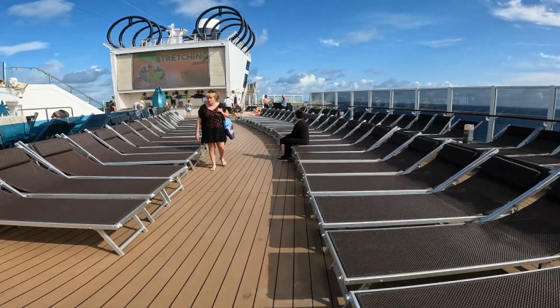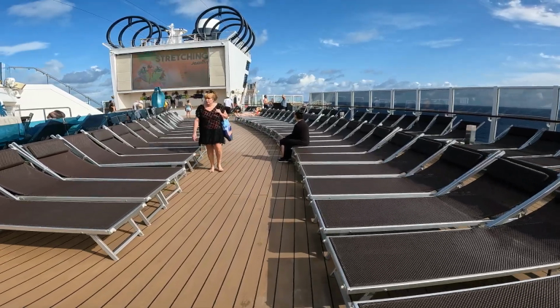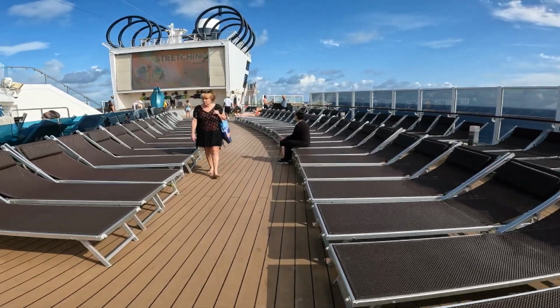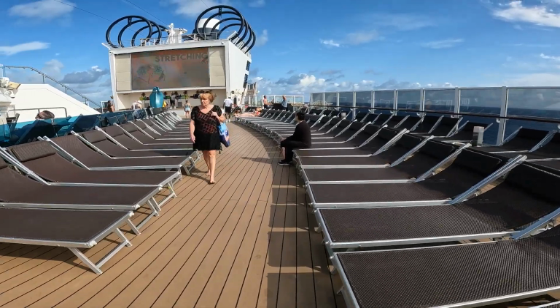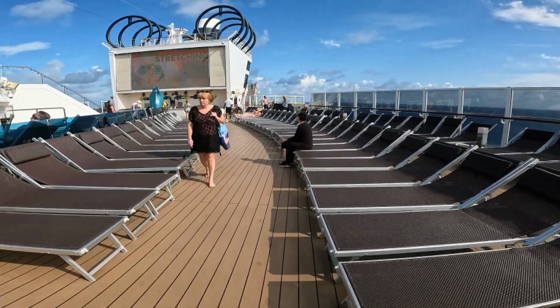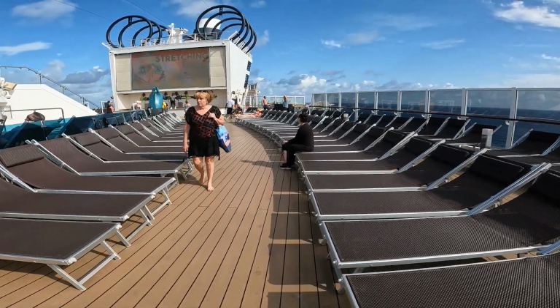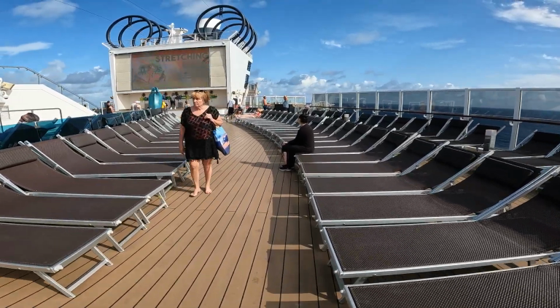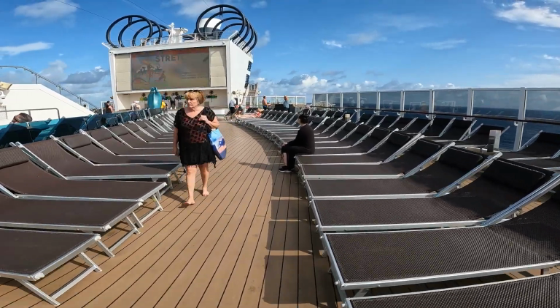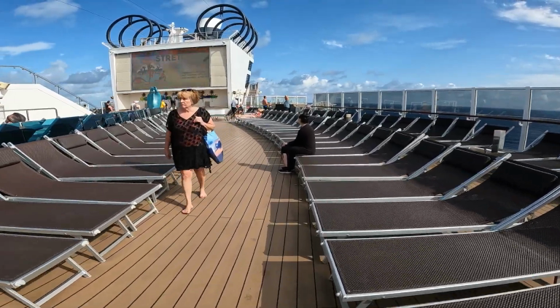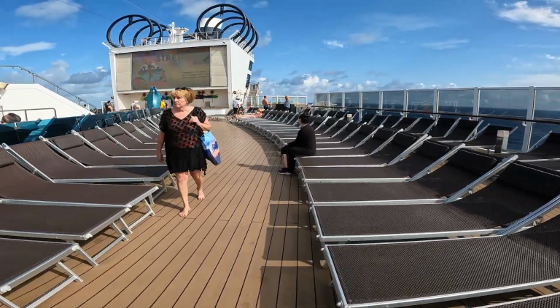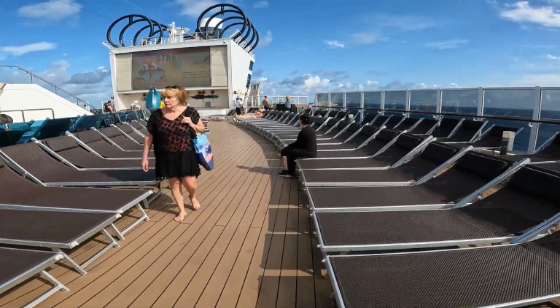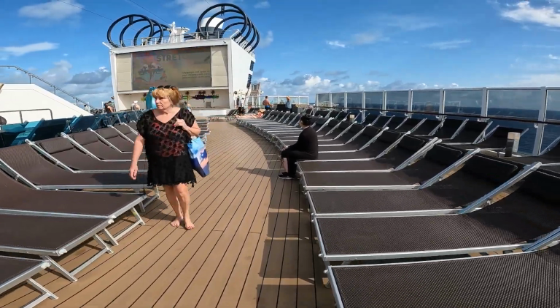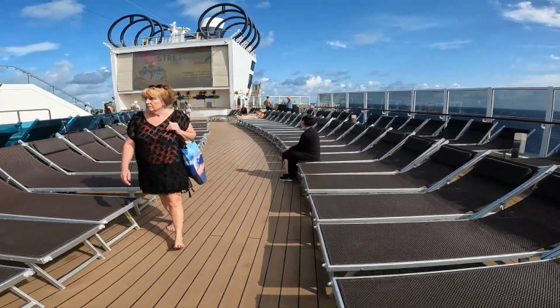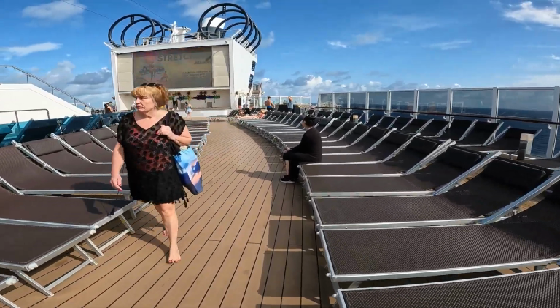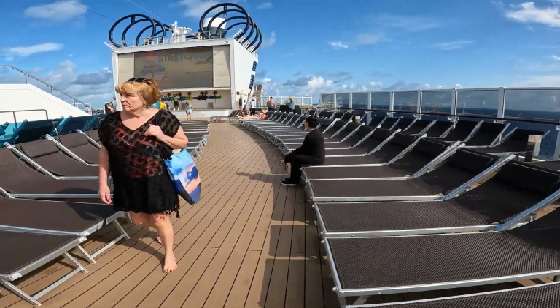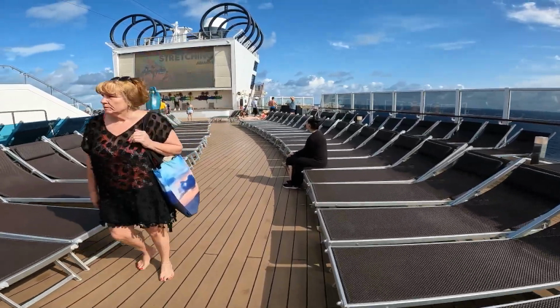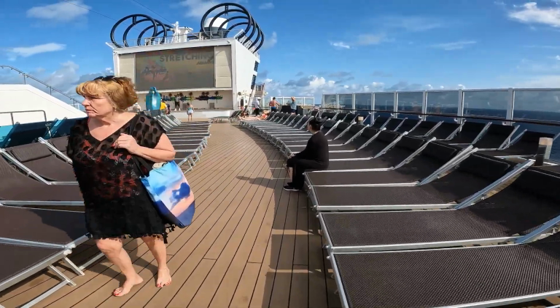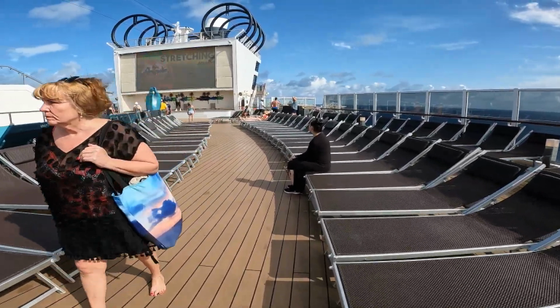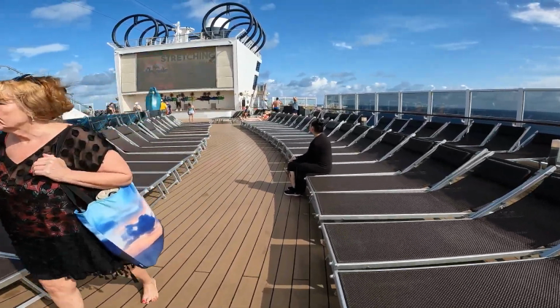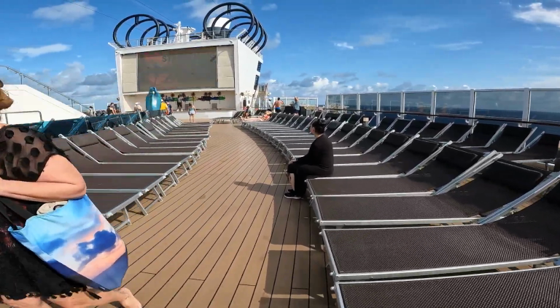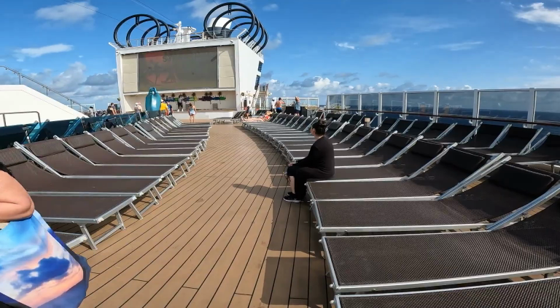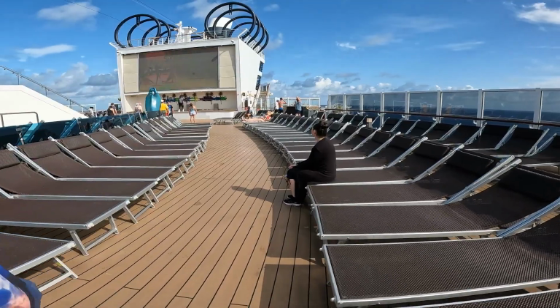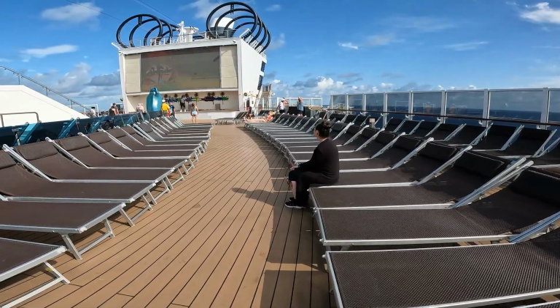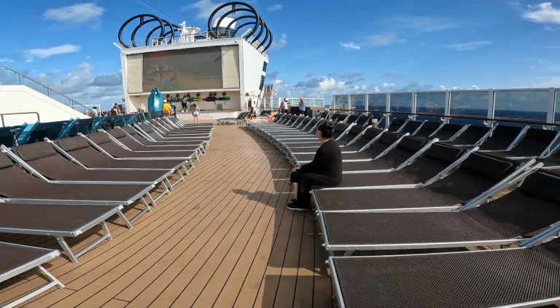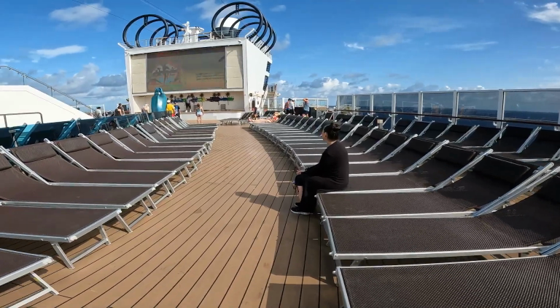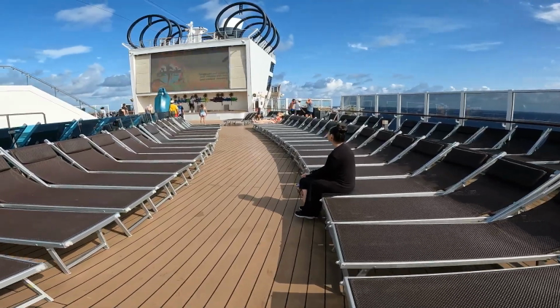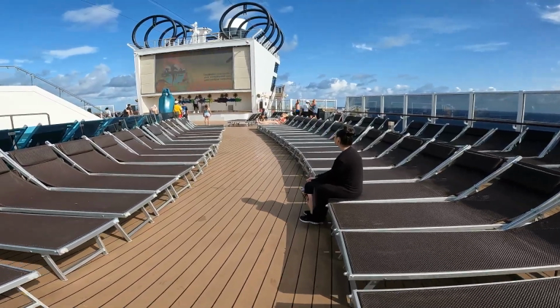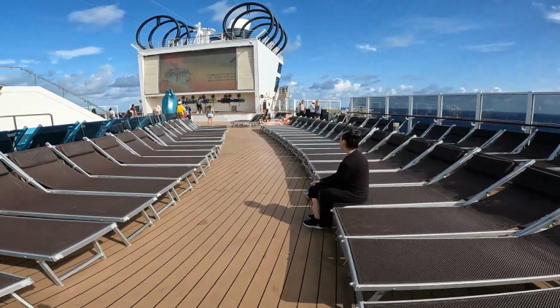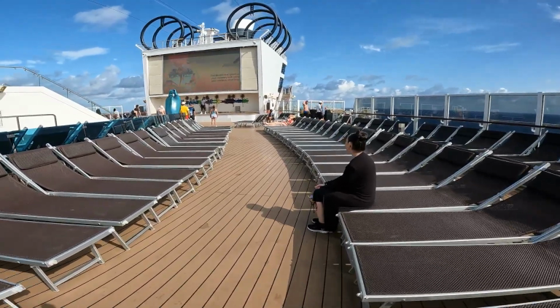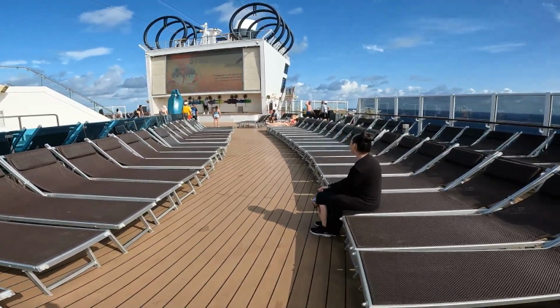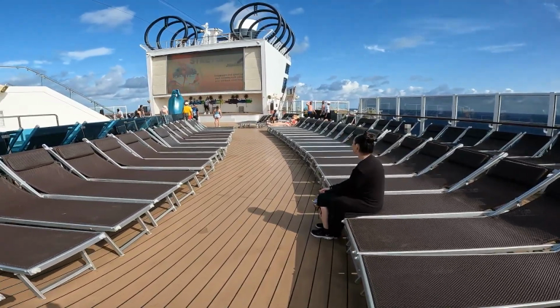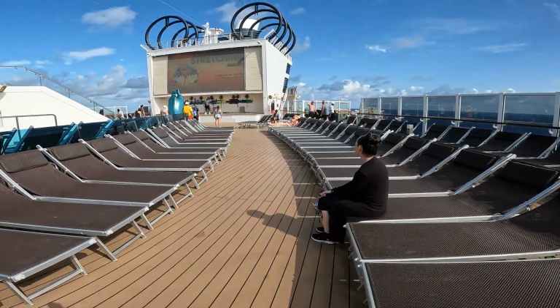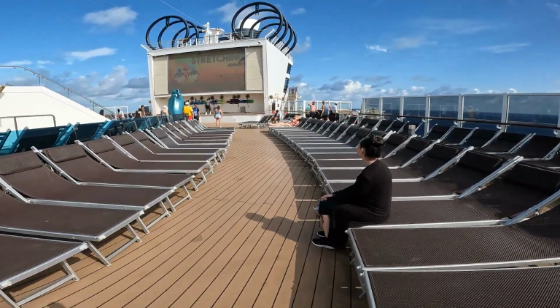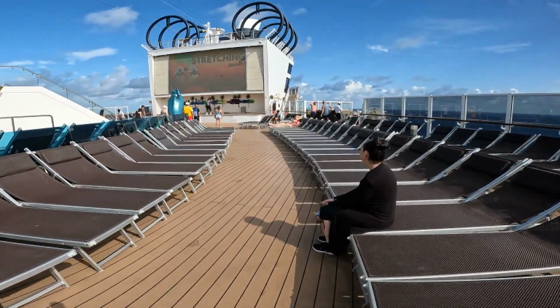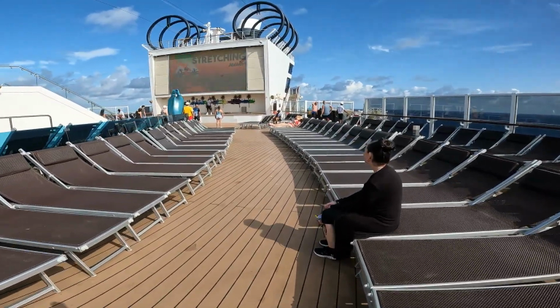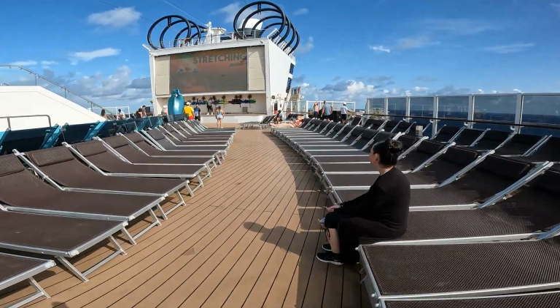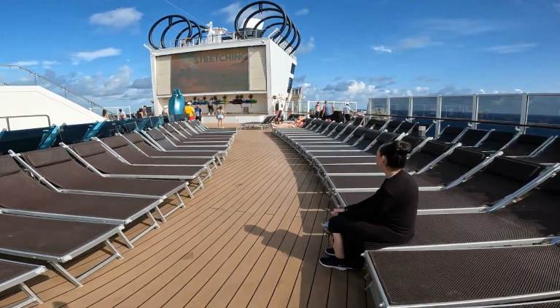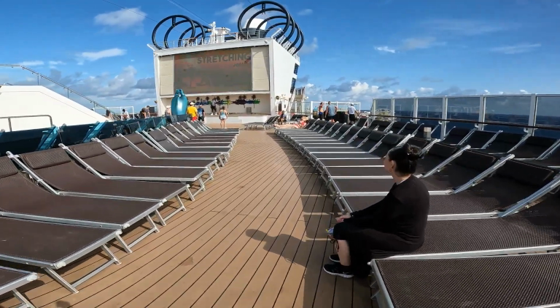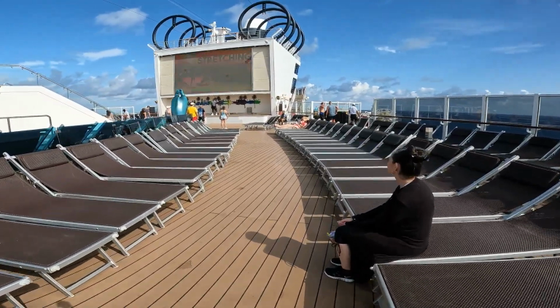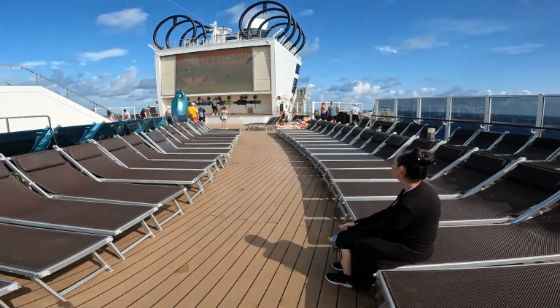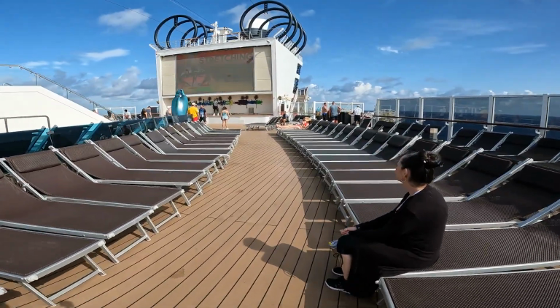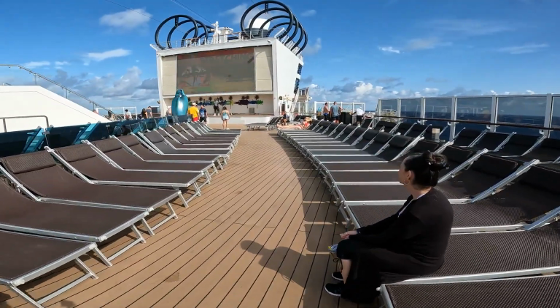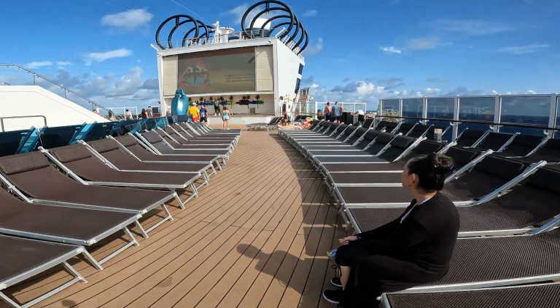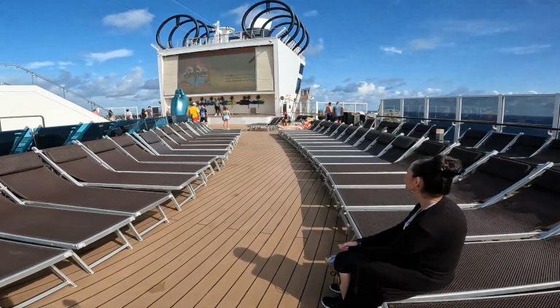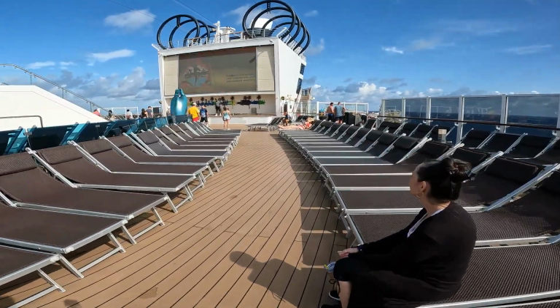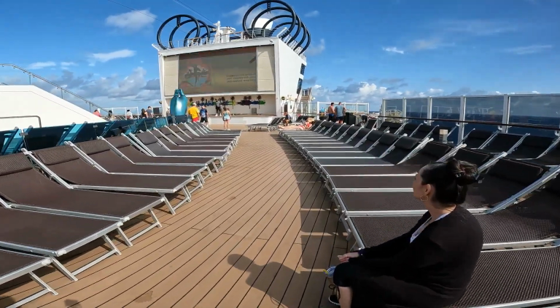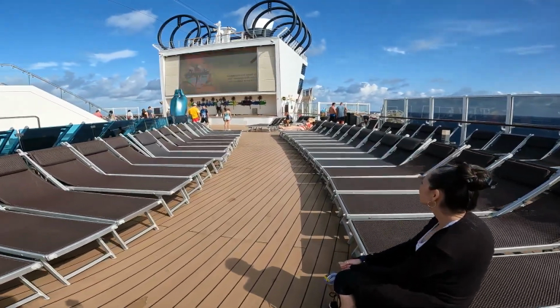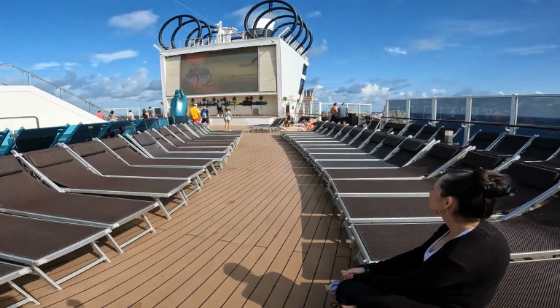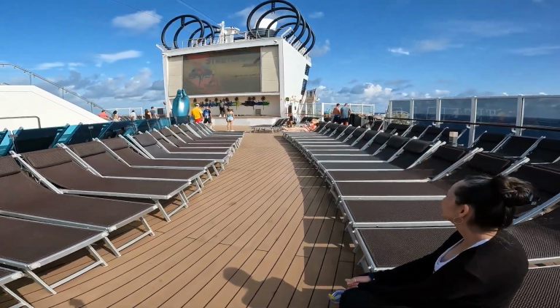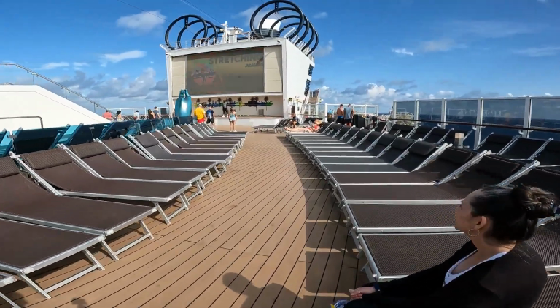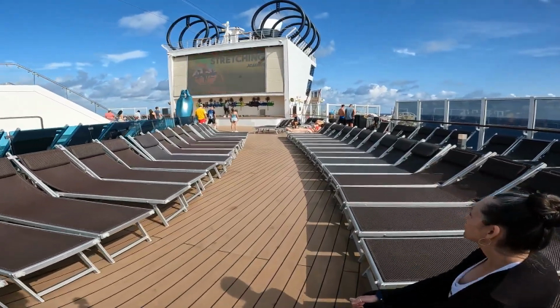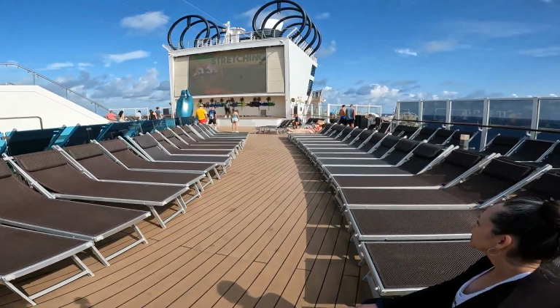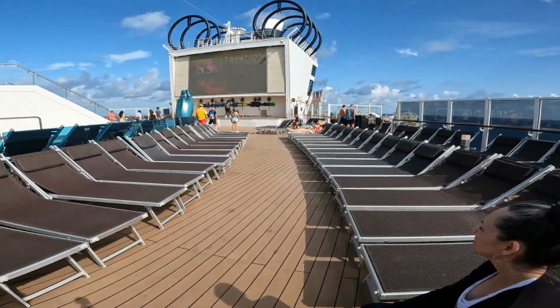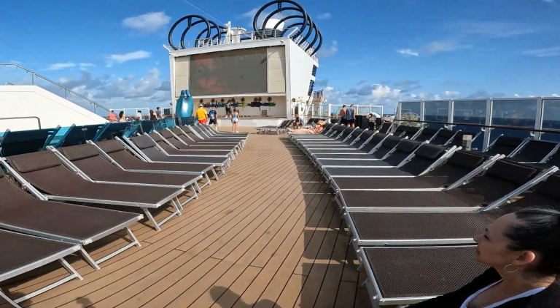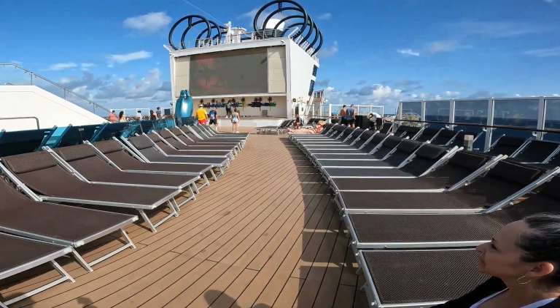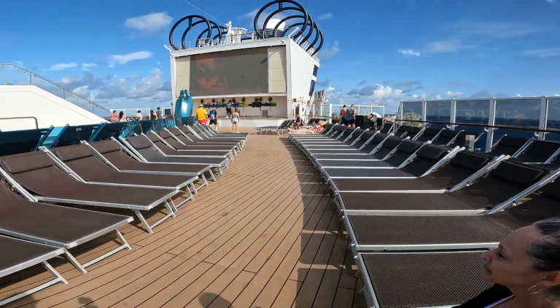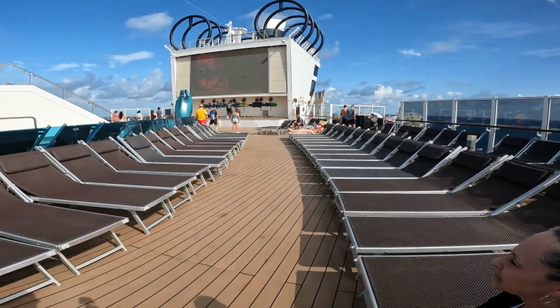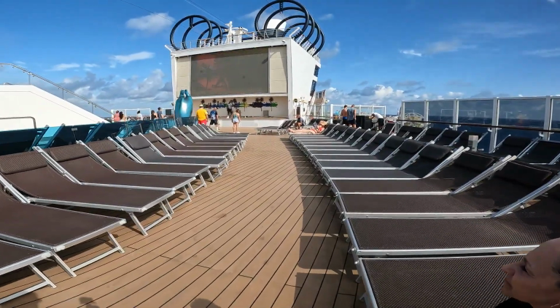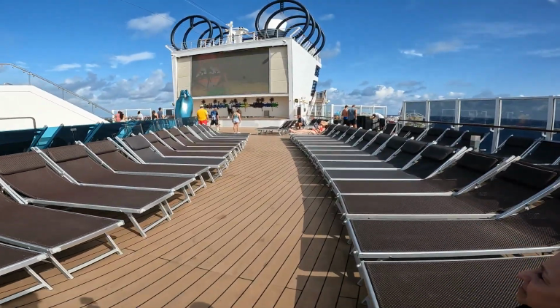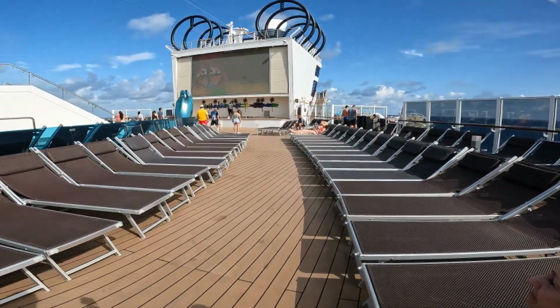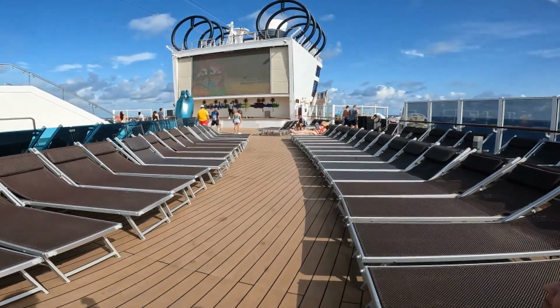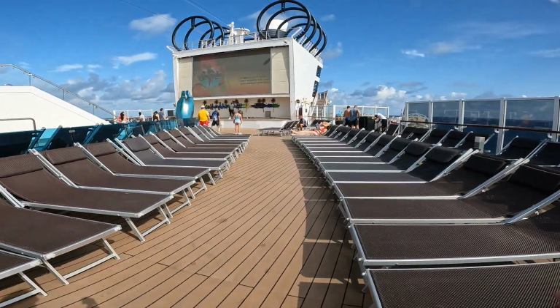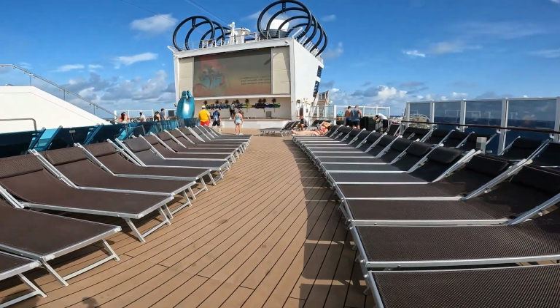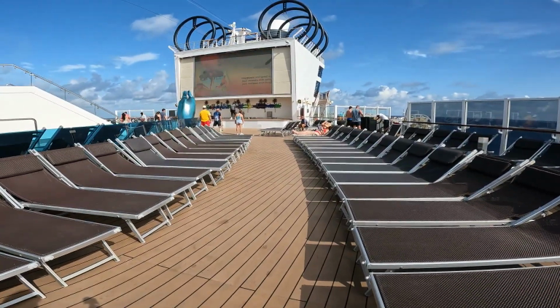We have a stretching class going on out here by the pool today. And if you look overhead, you can see the zip line.